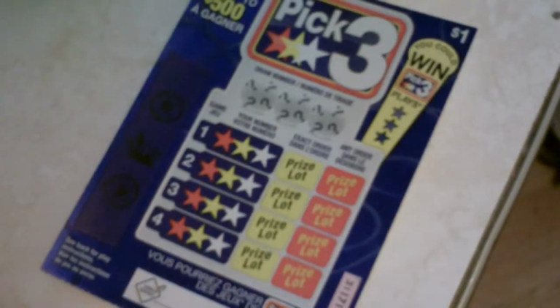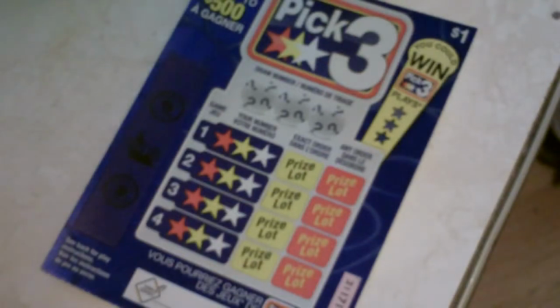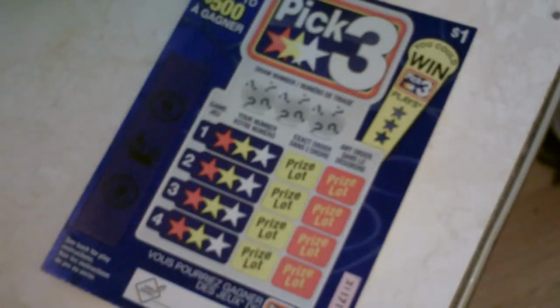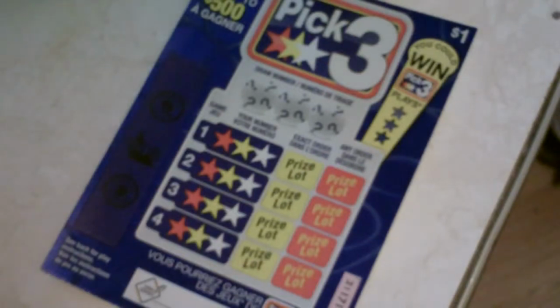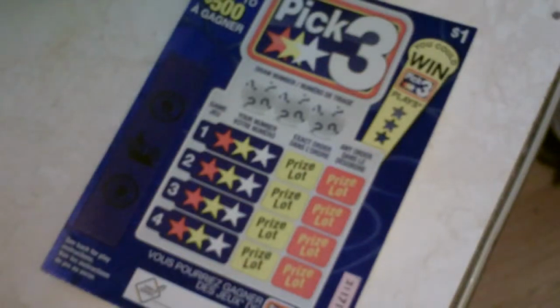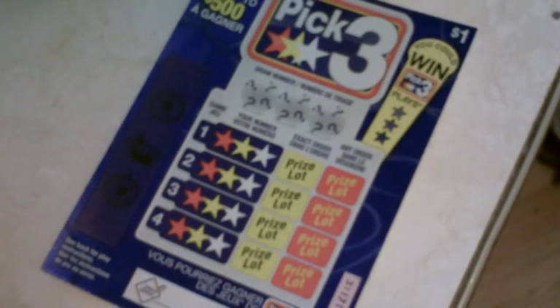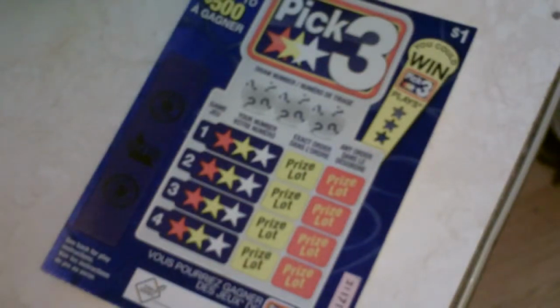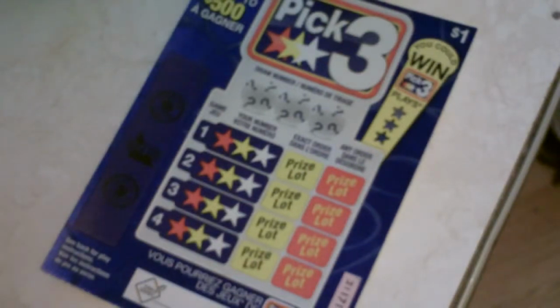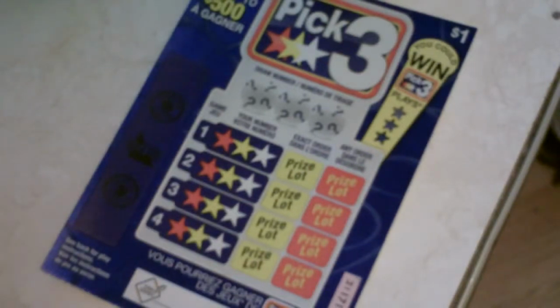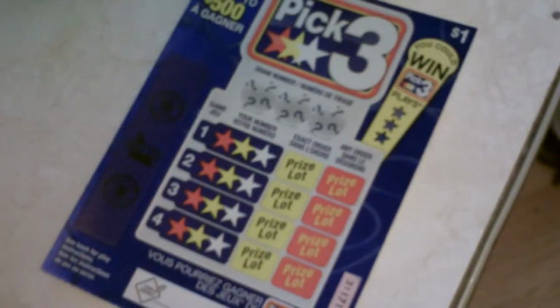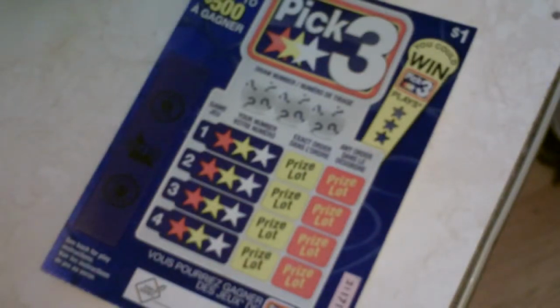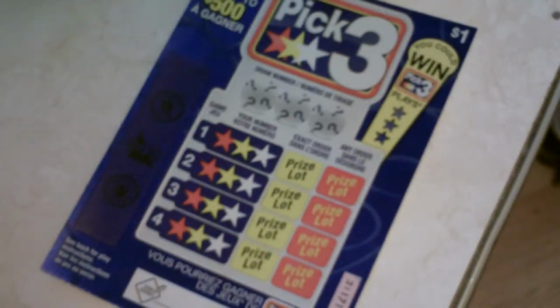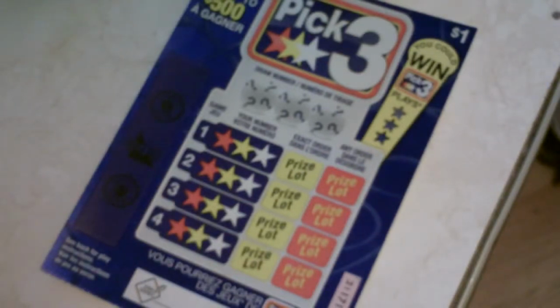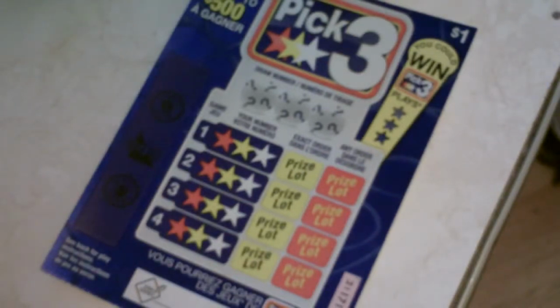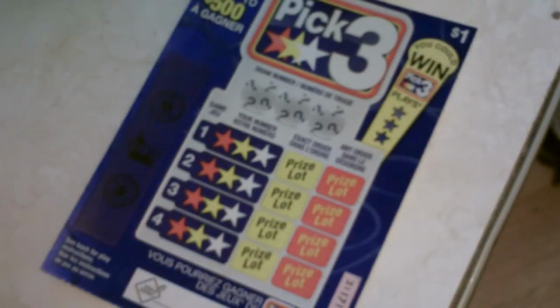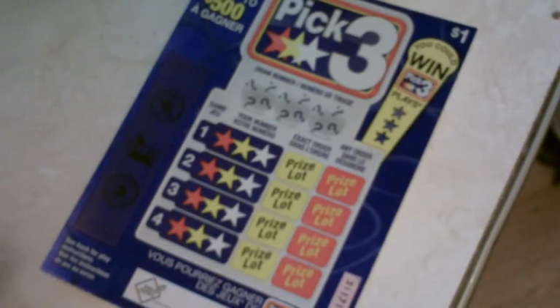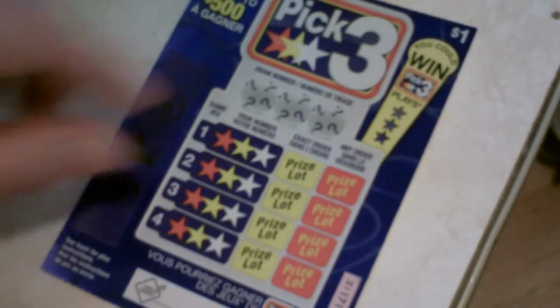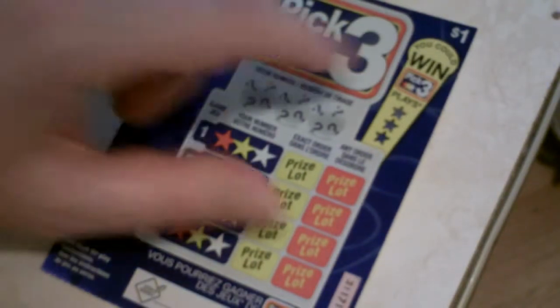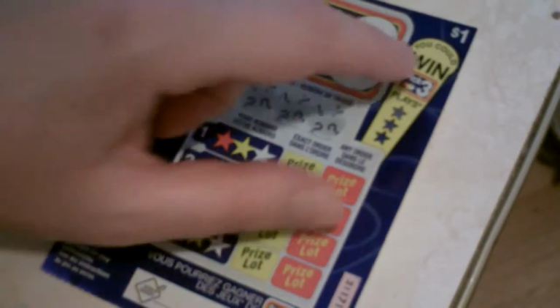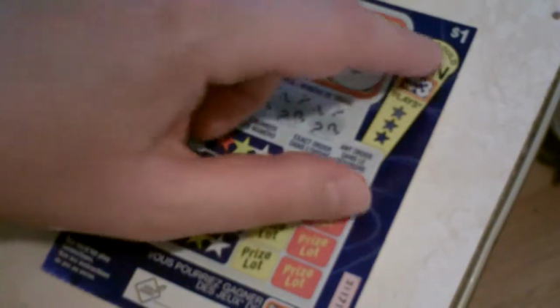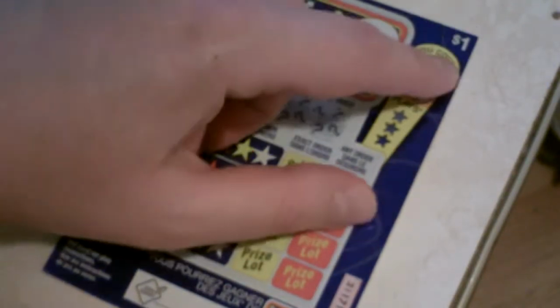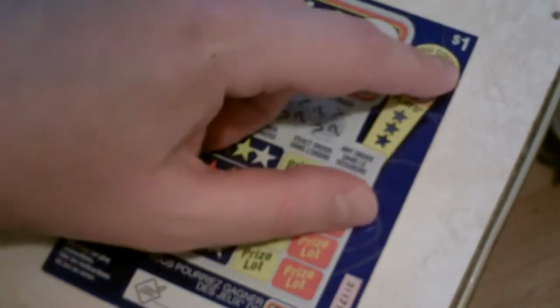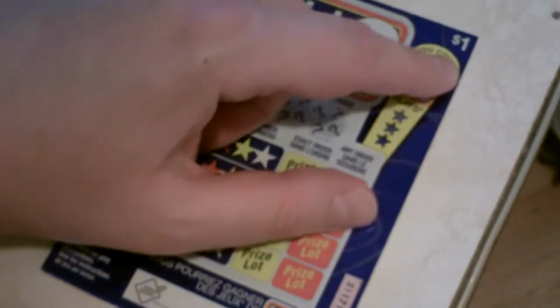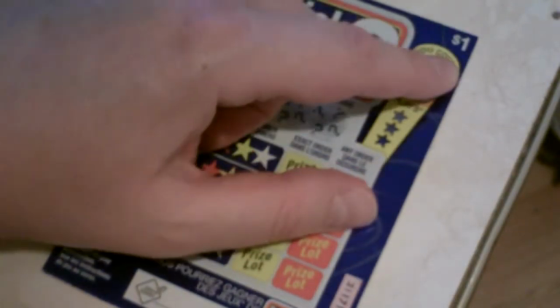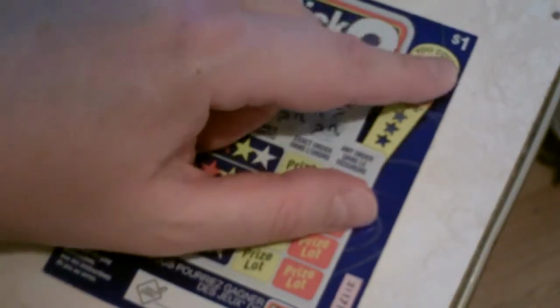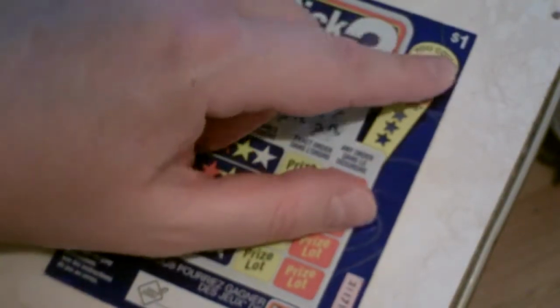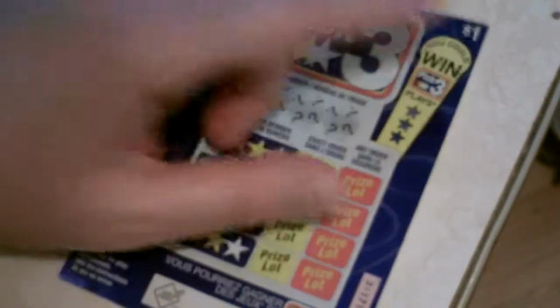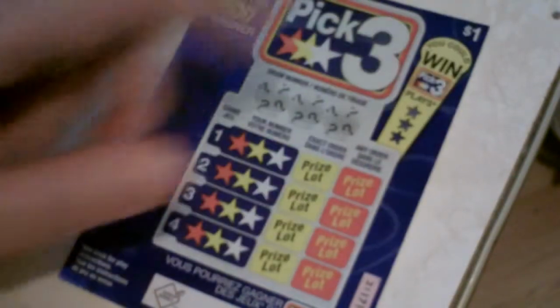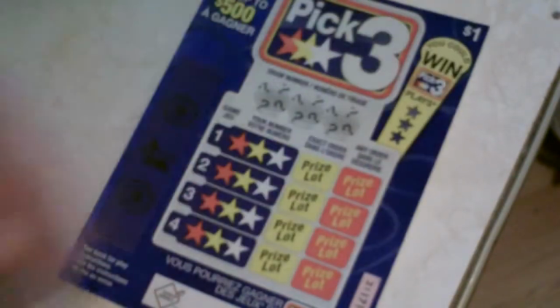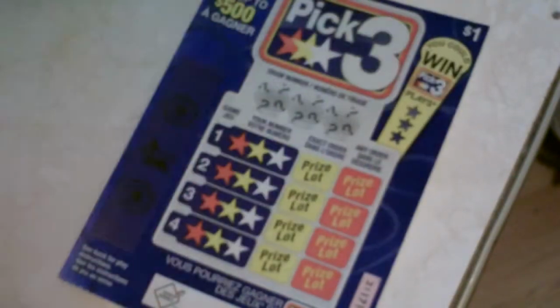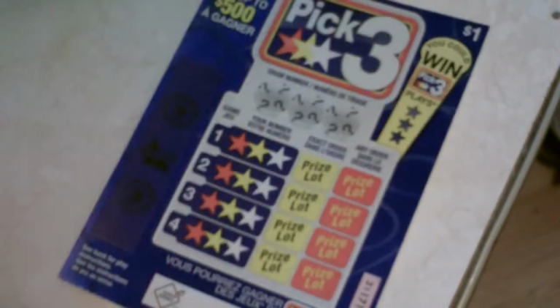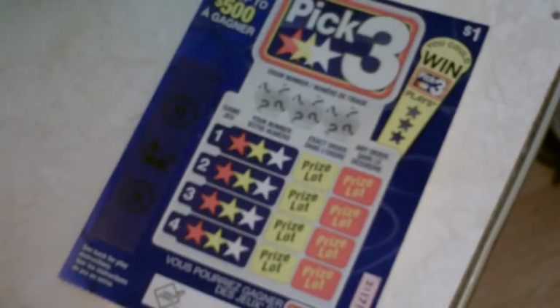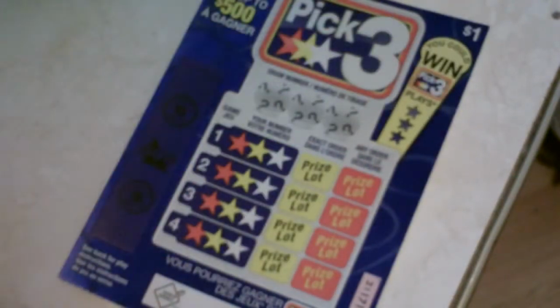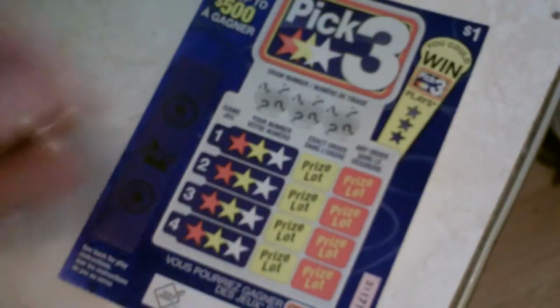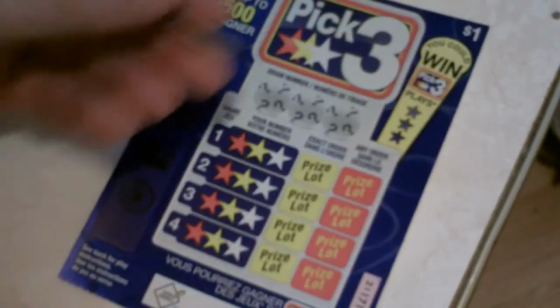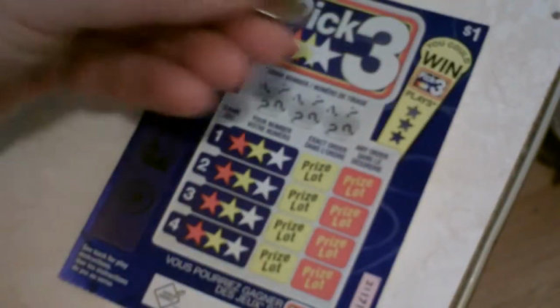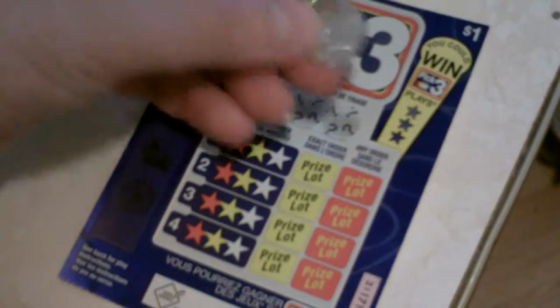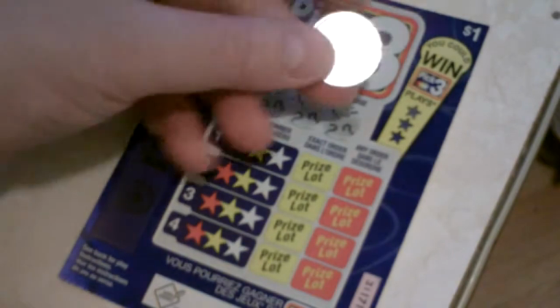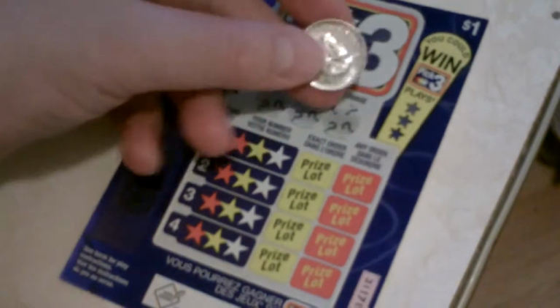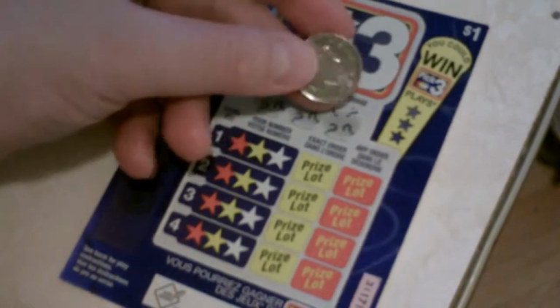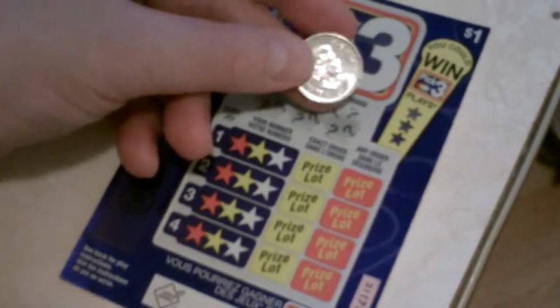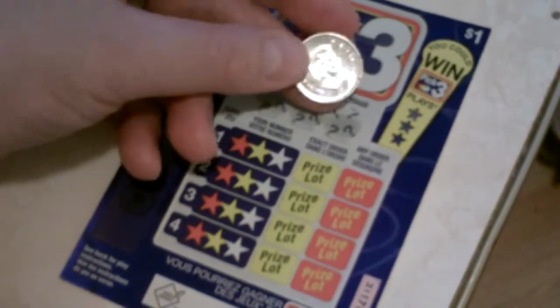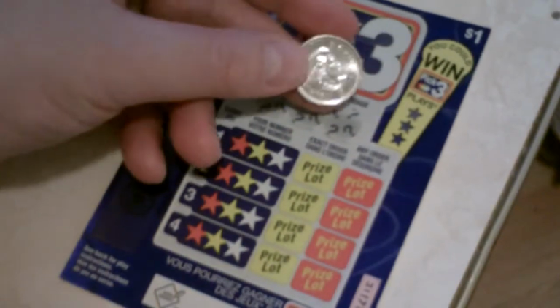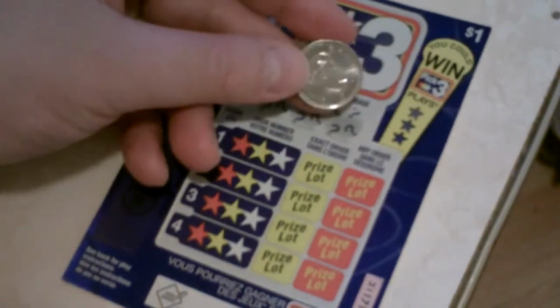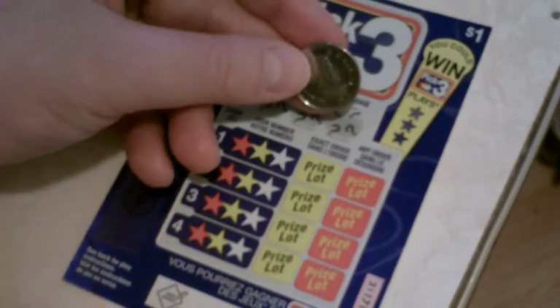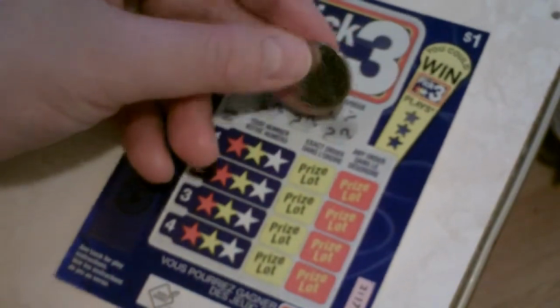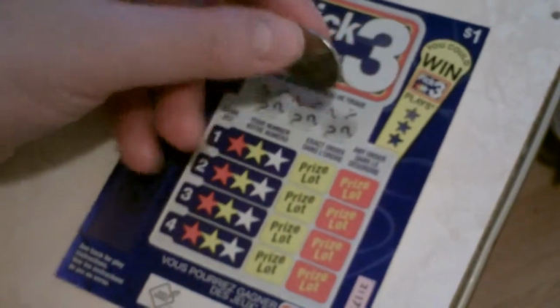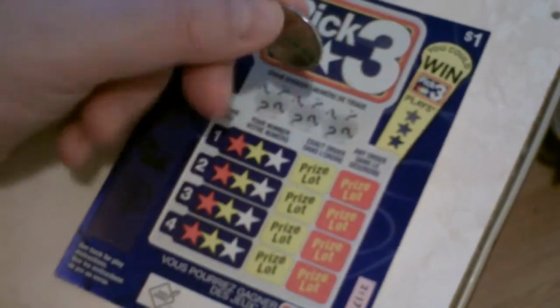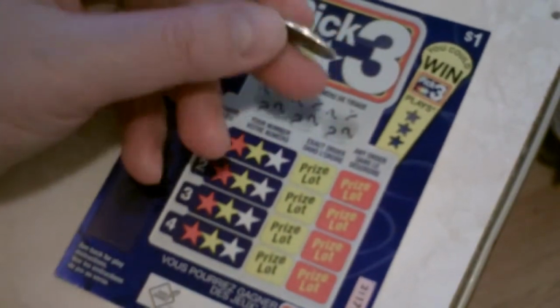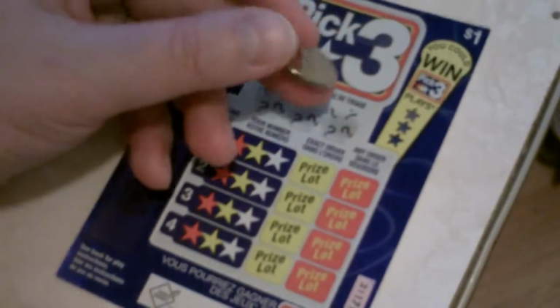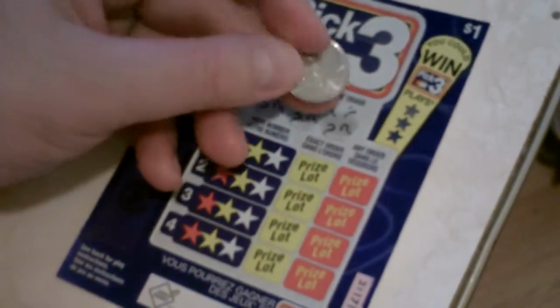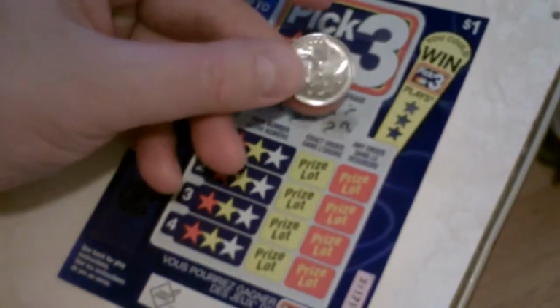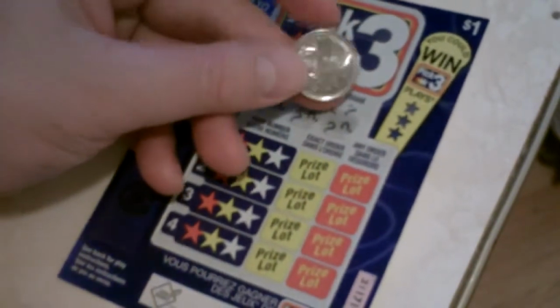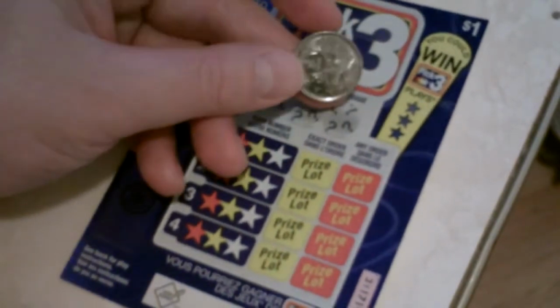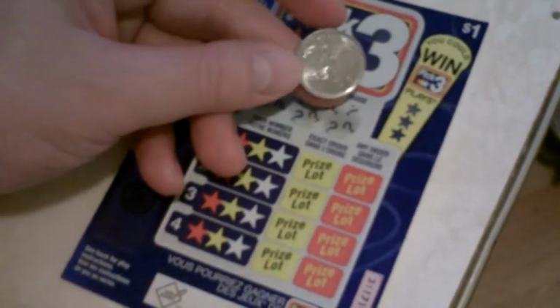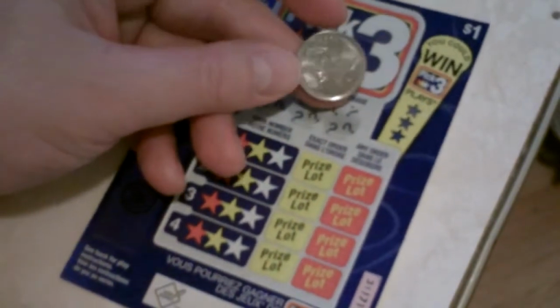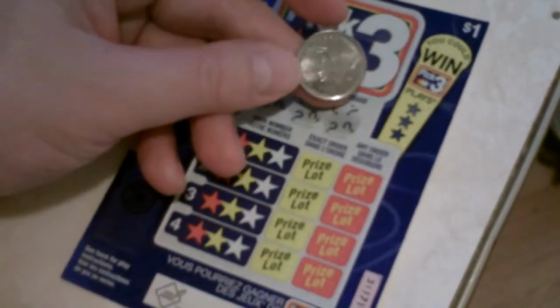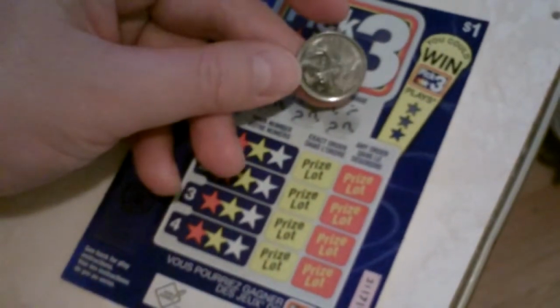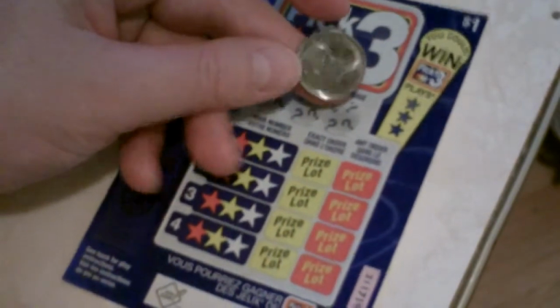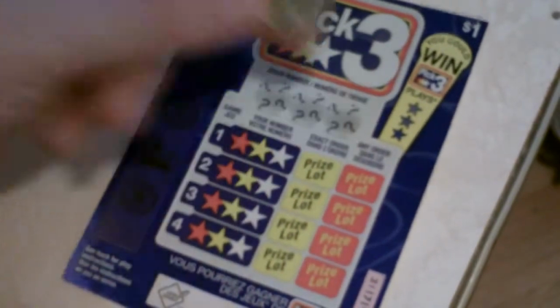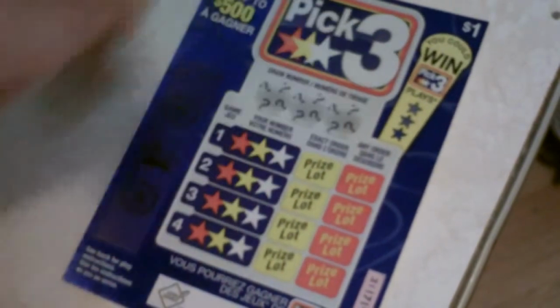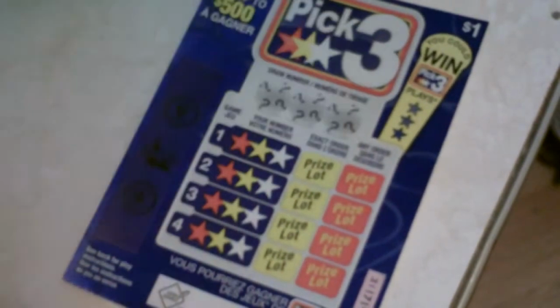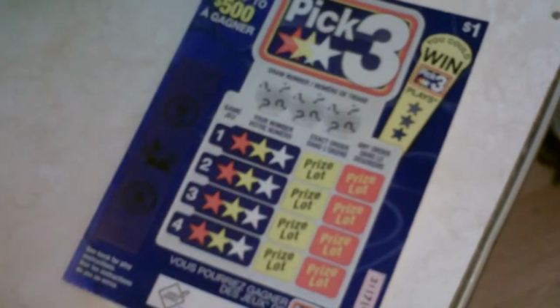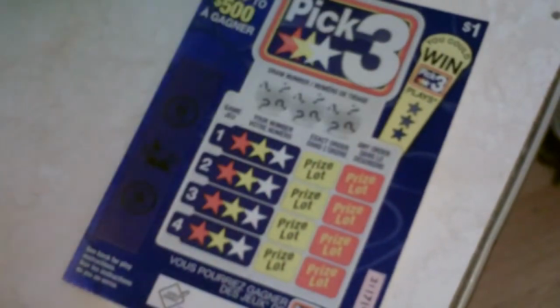Okay, we've got a Pick 3 card here from Ontario, Canada. It's a $1 card, but using a Canadian quarter to do it.